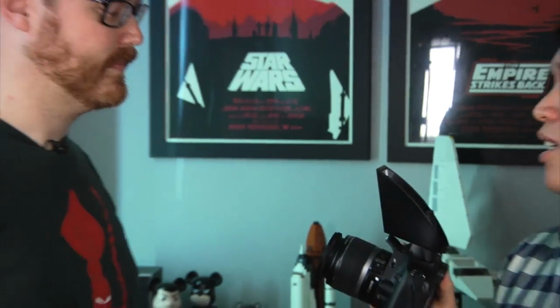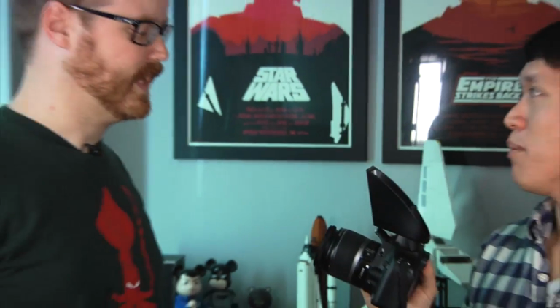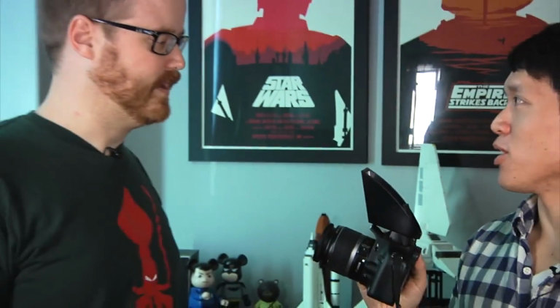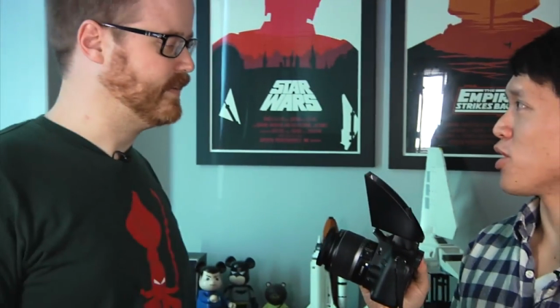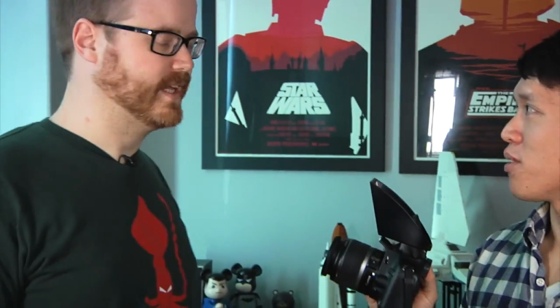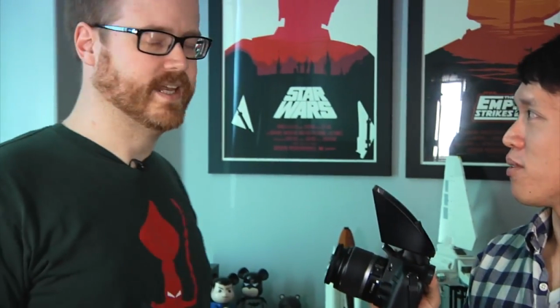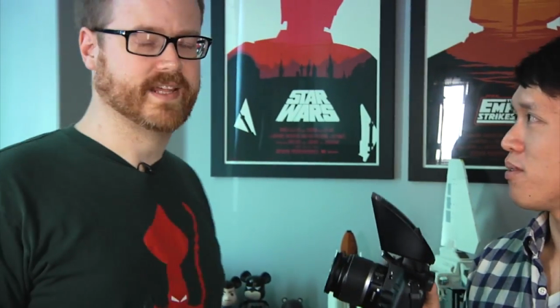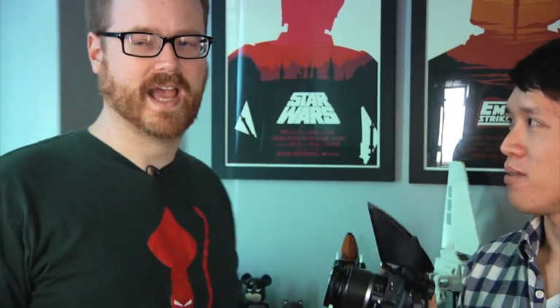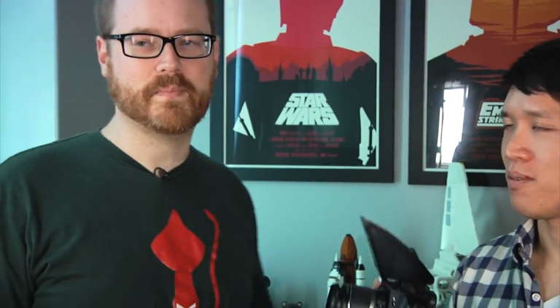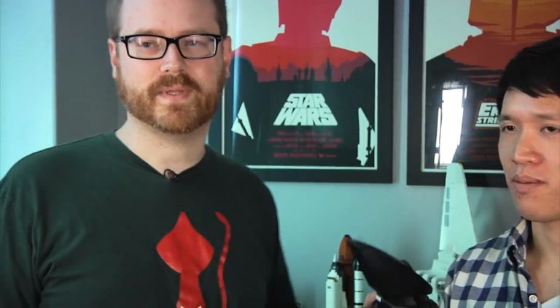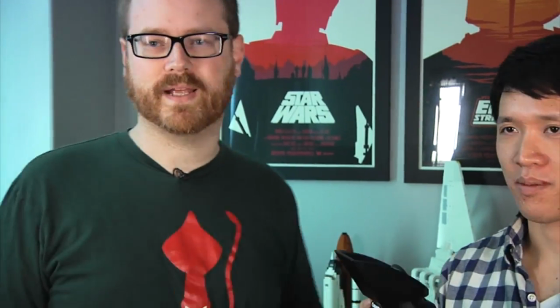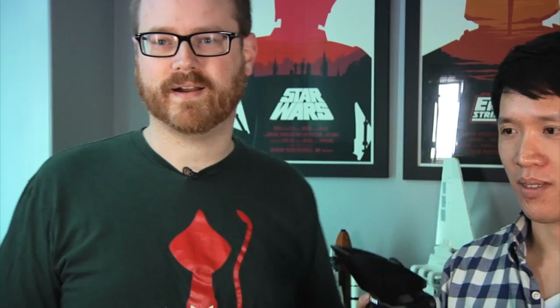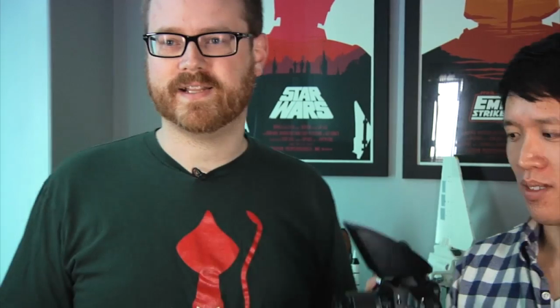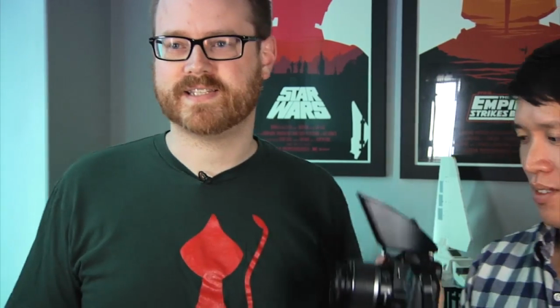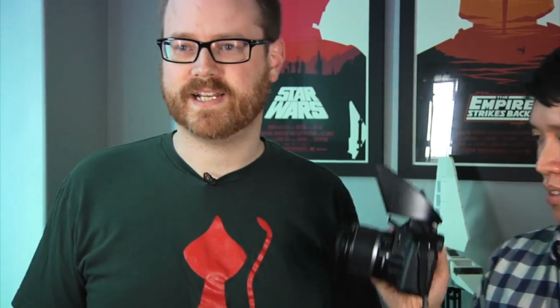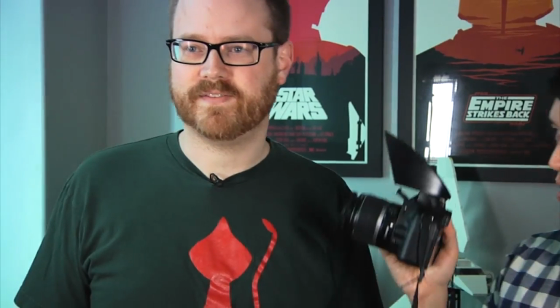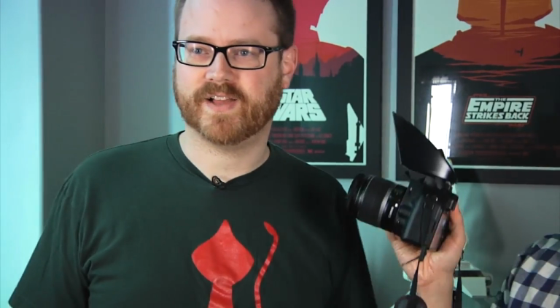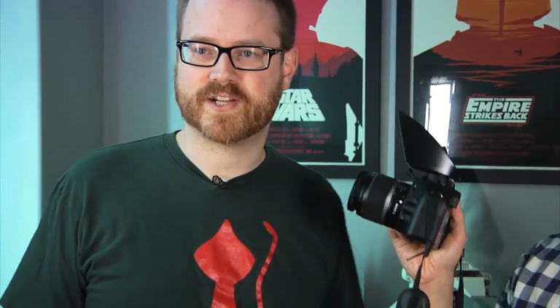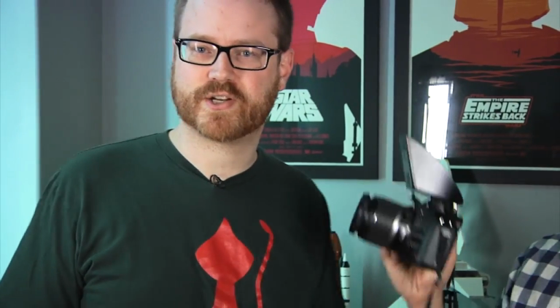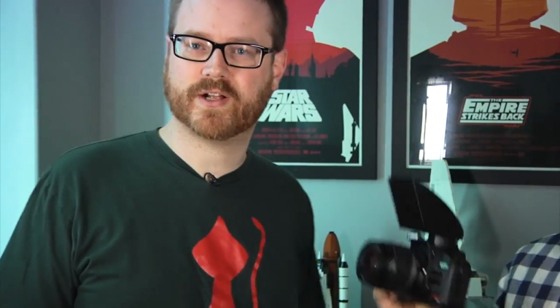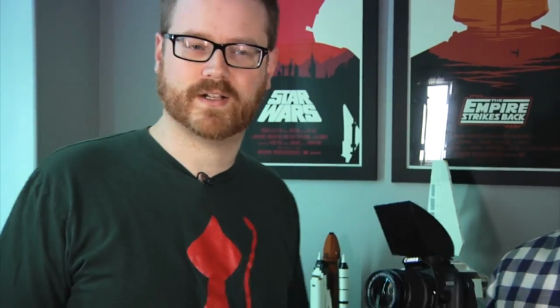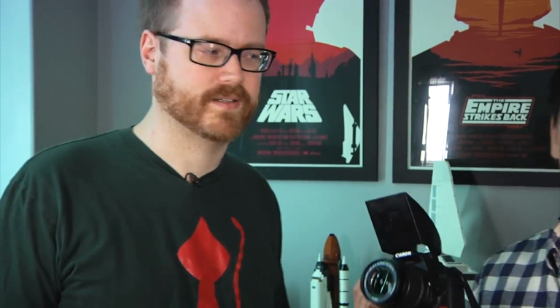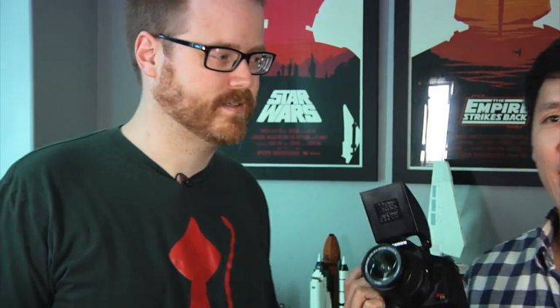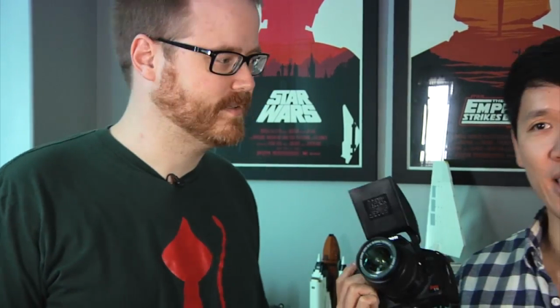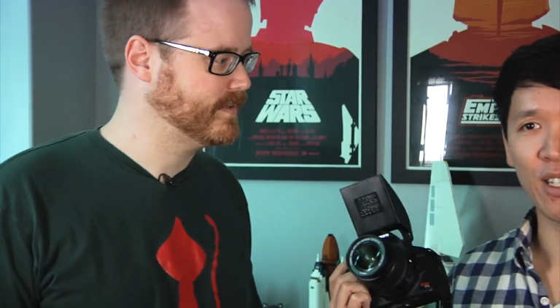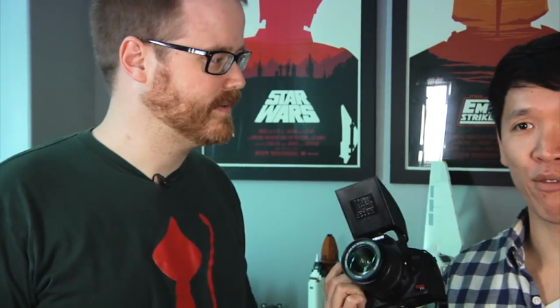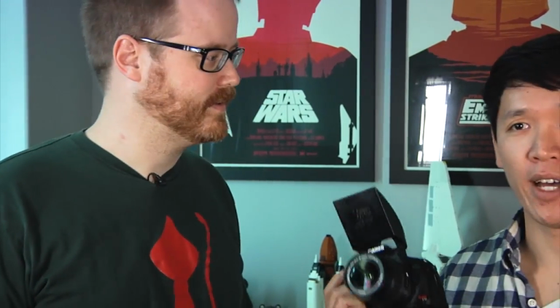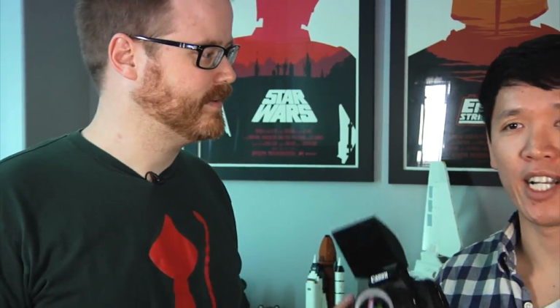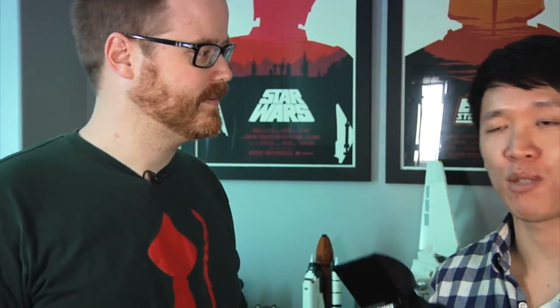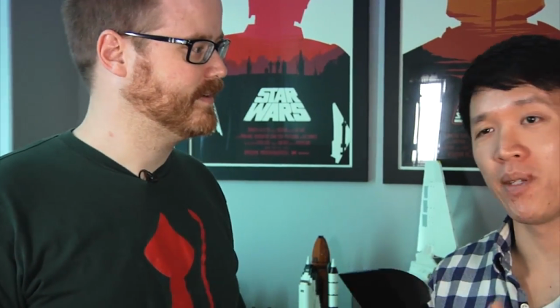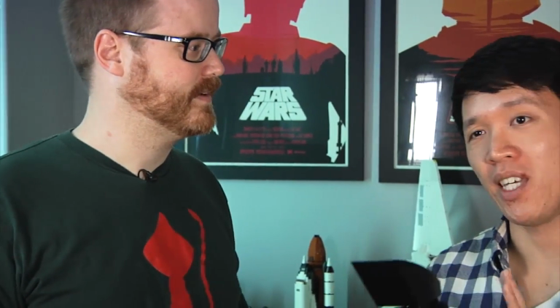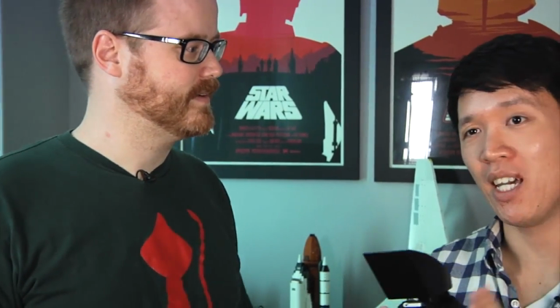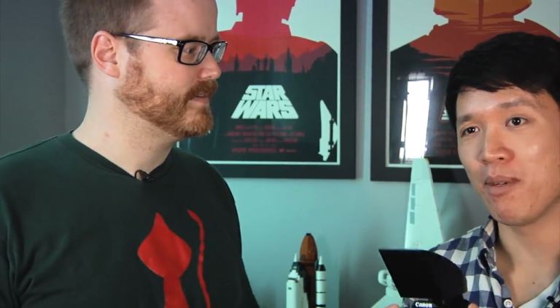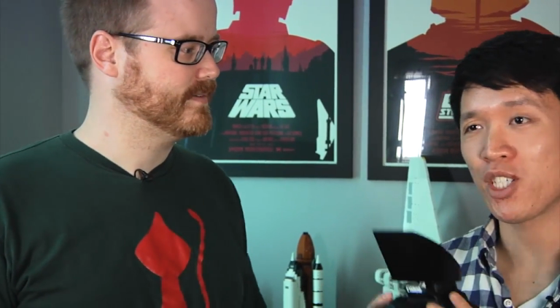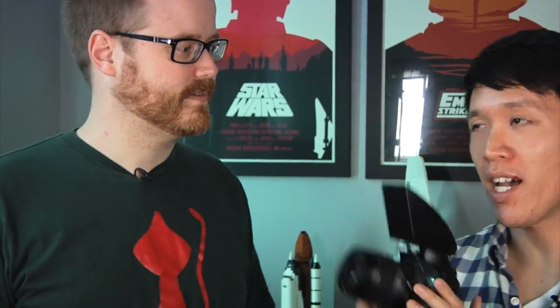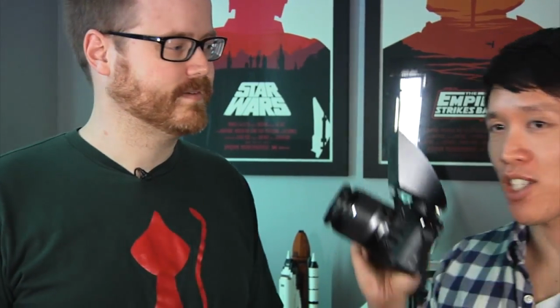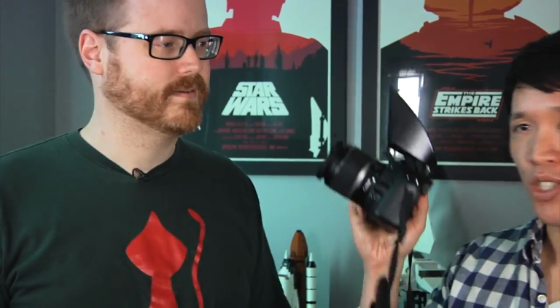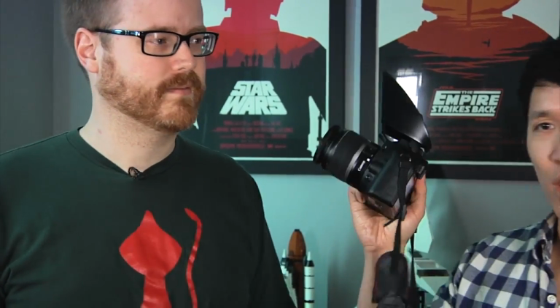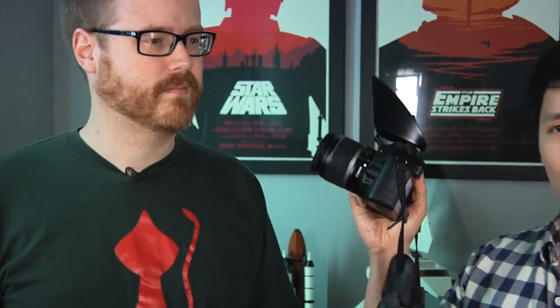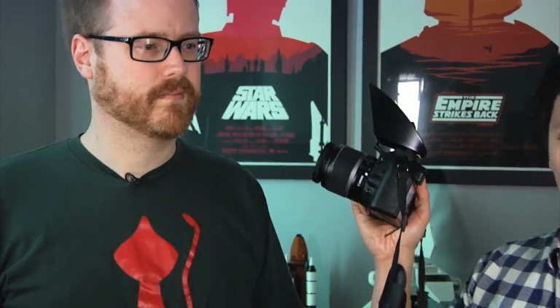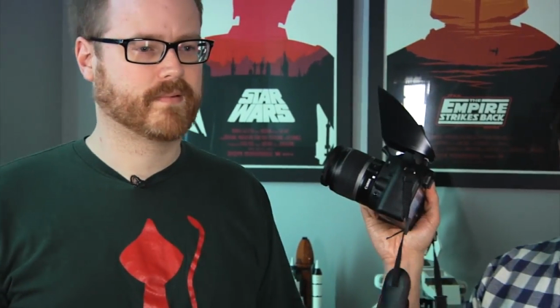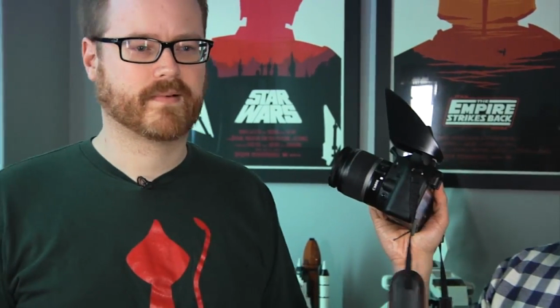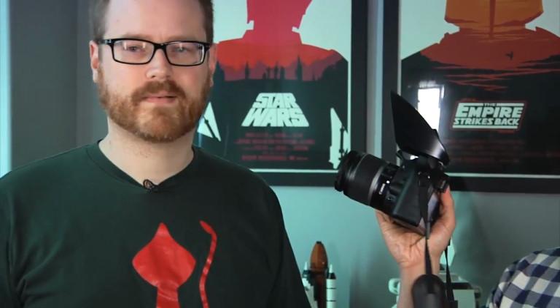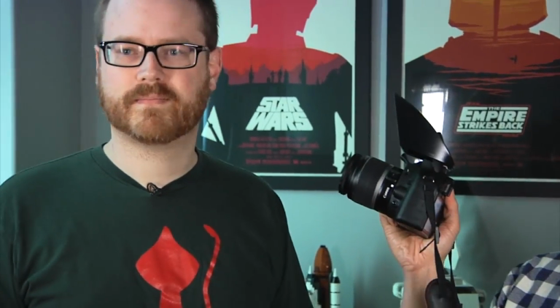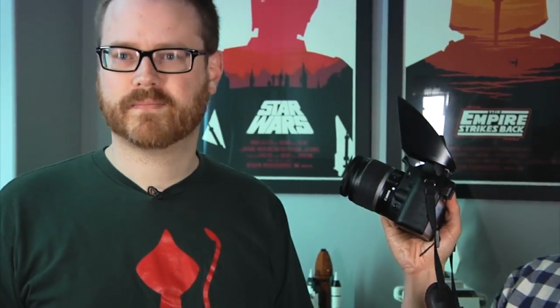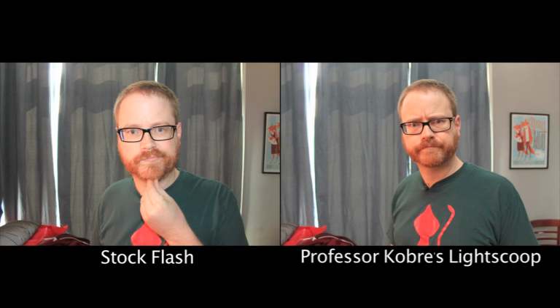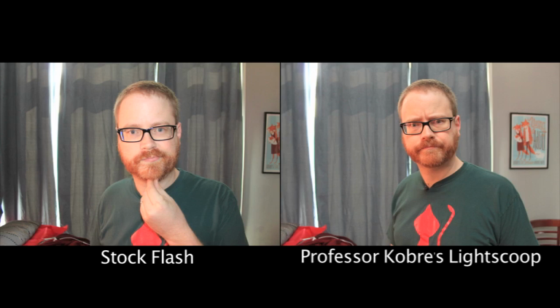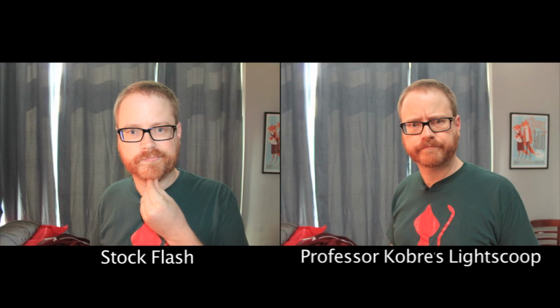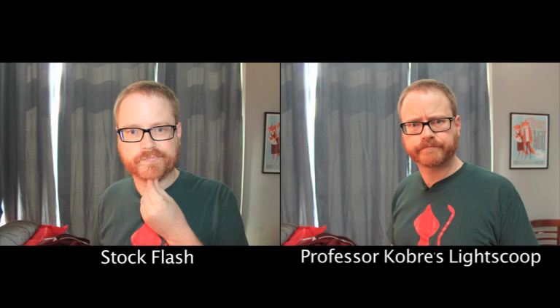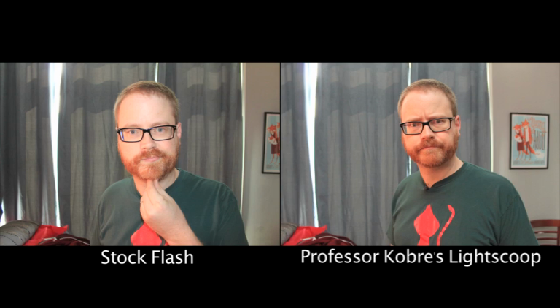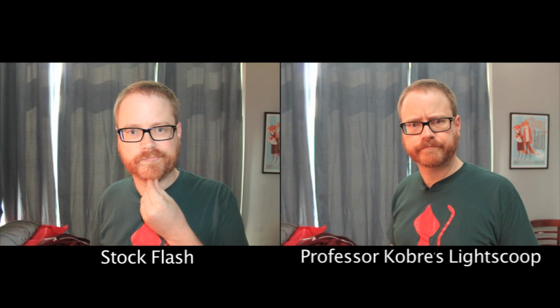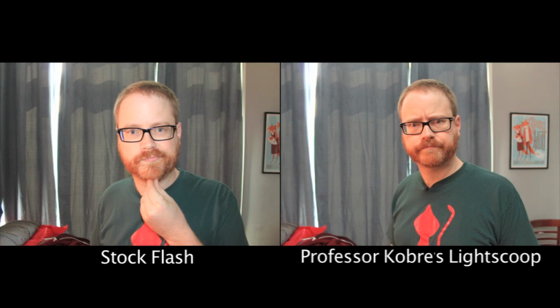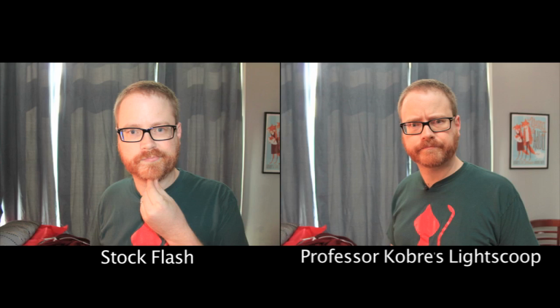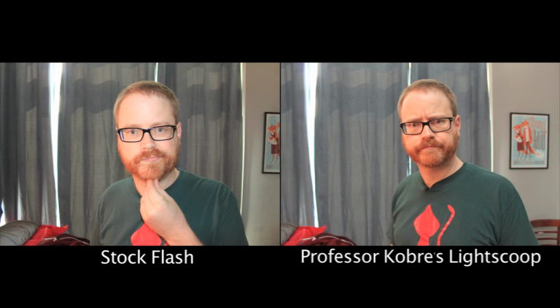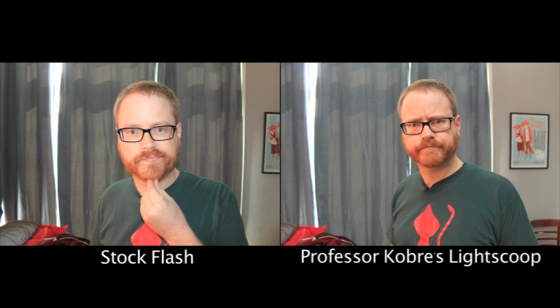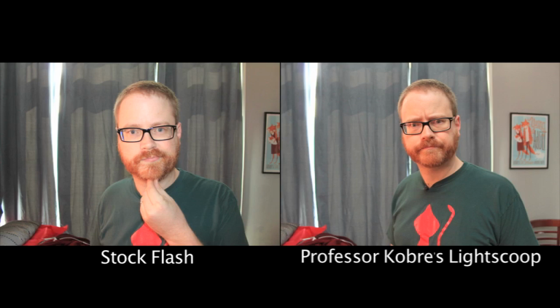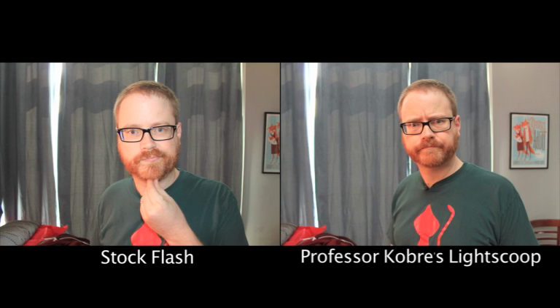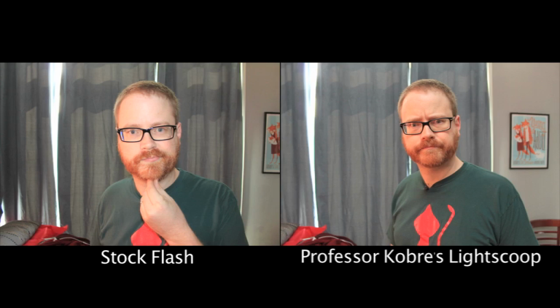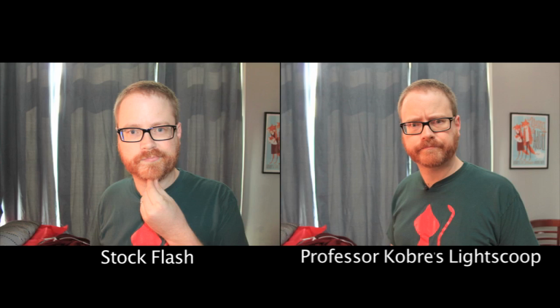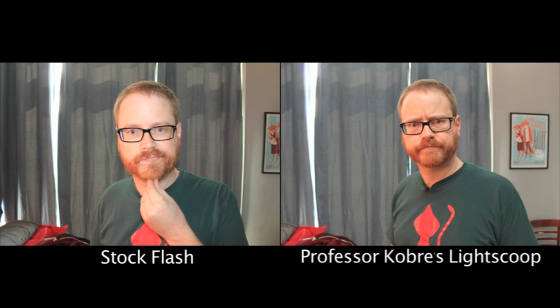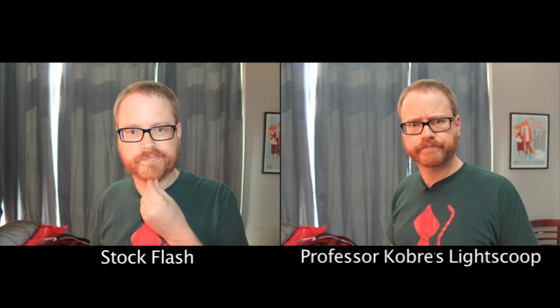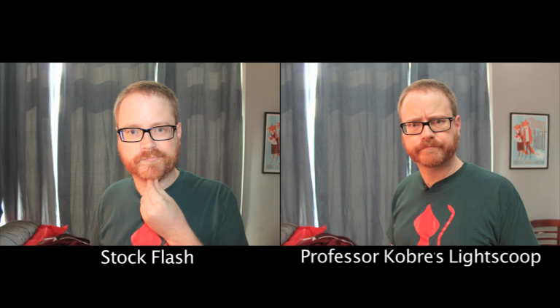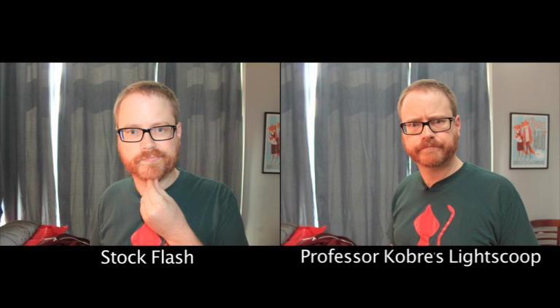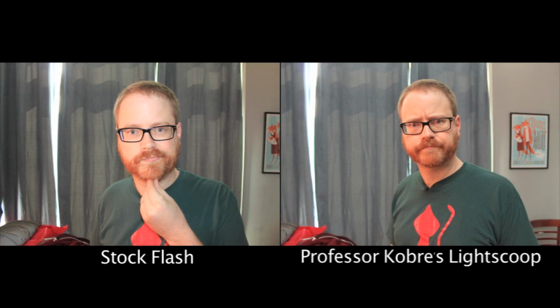He didn't even see the flash at all — didn't see any flash. But the image actually looks much better. Really? Yeah.